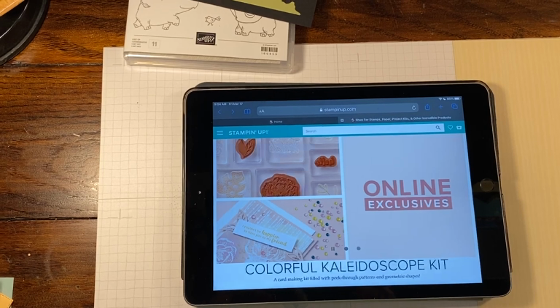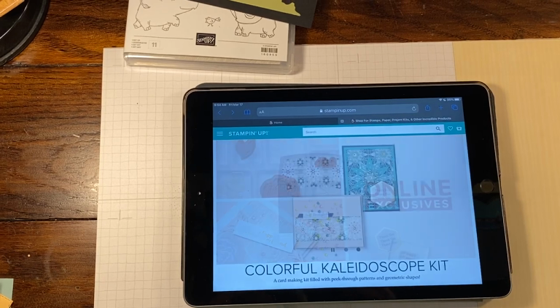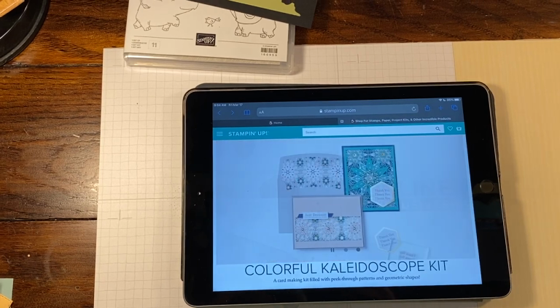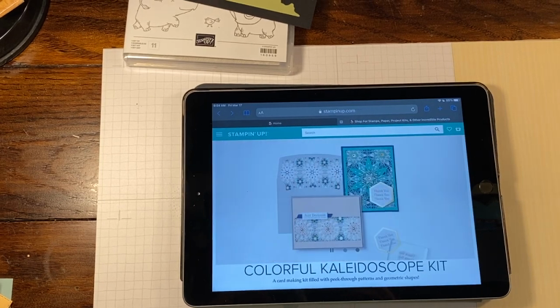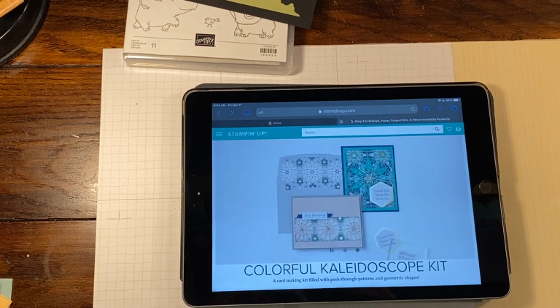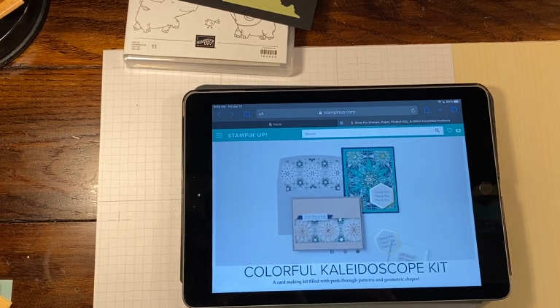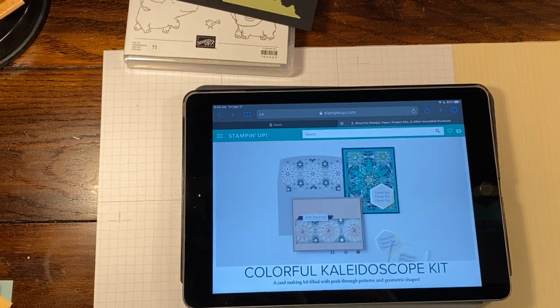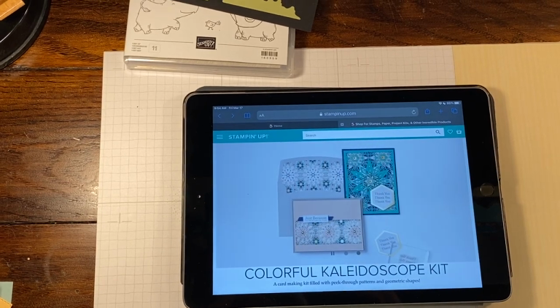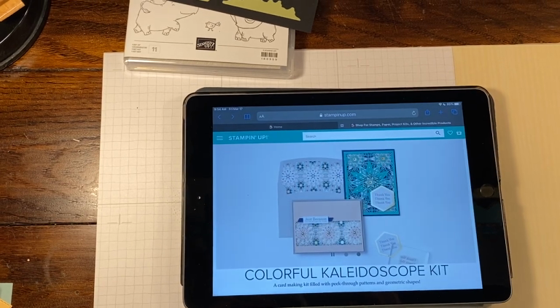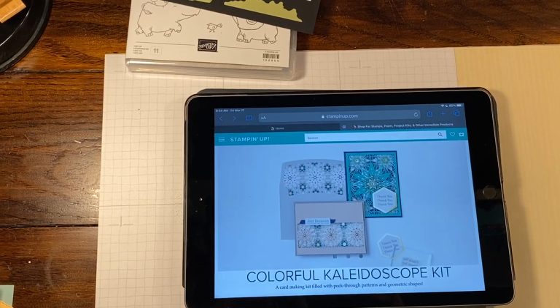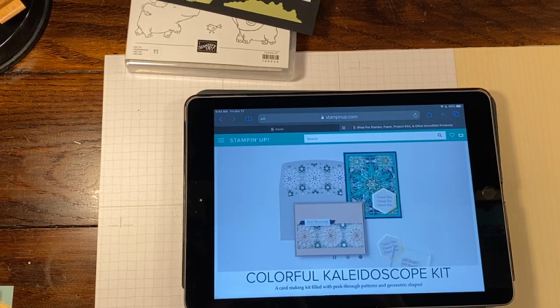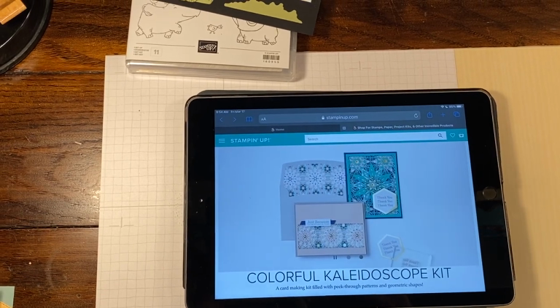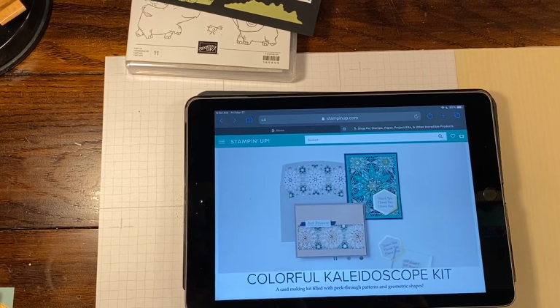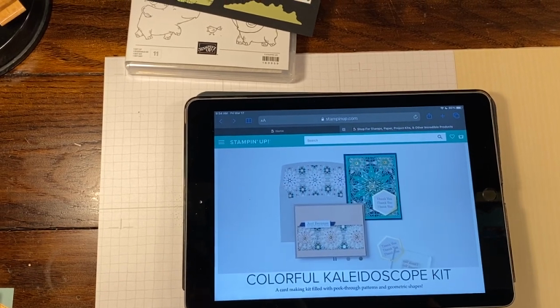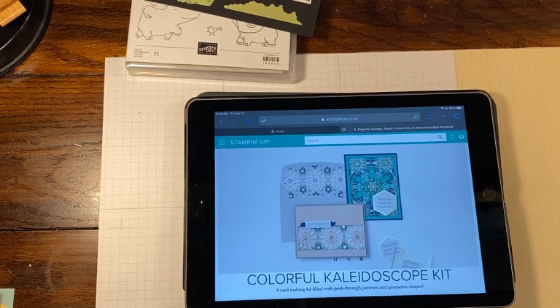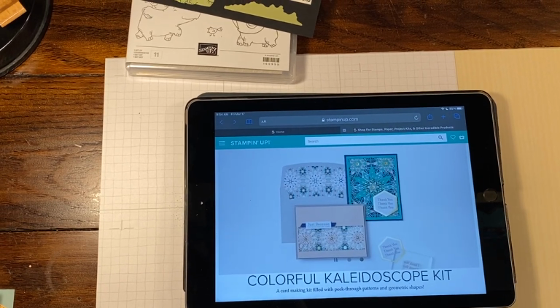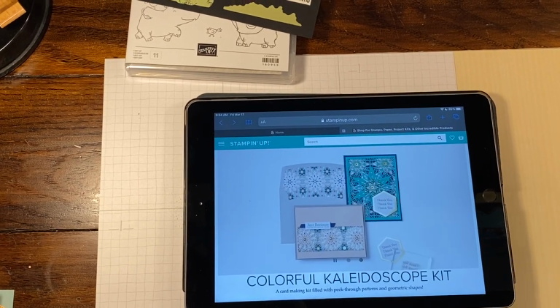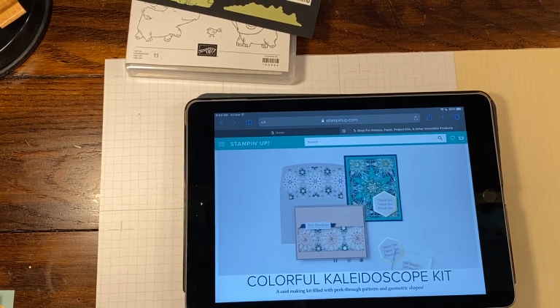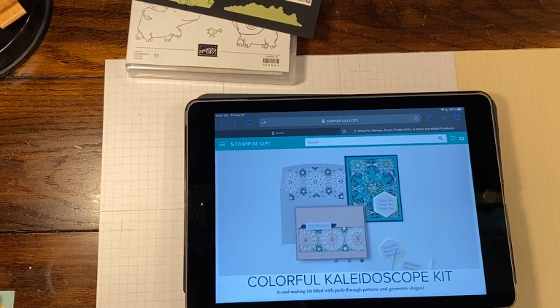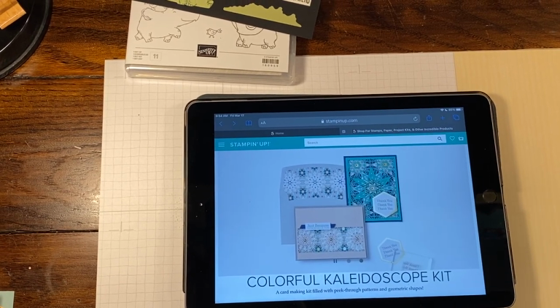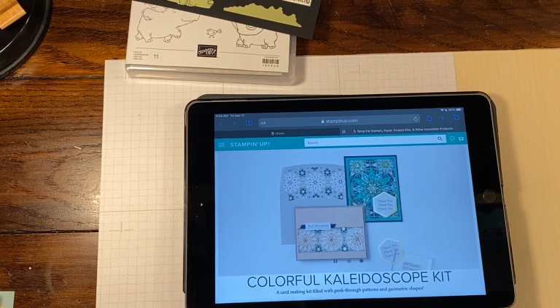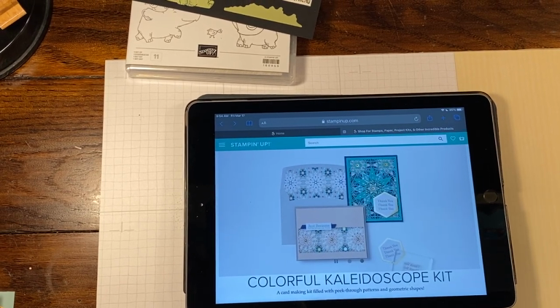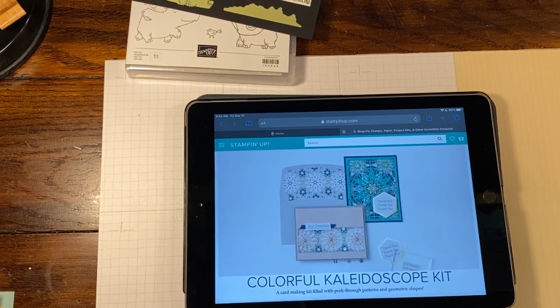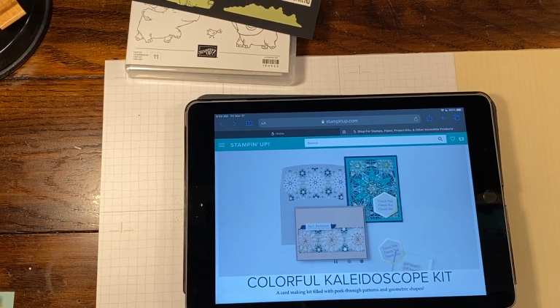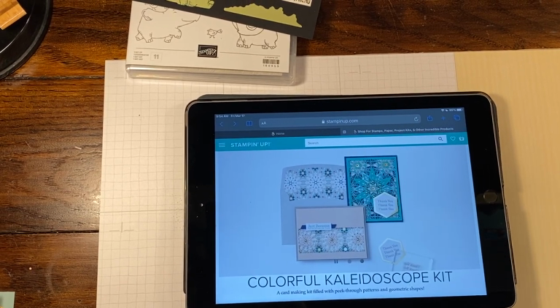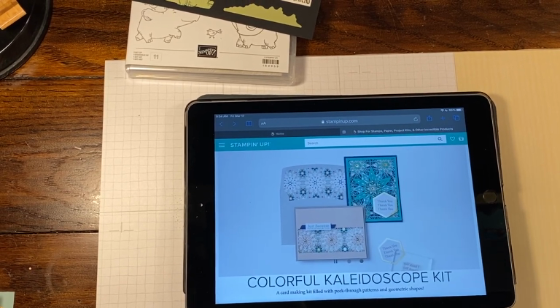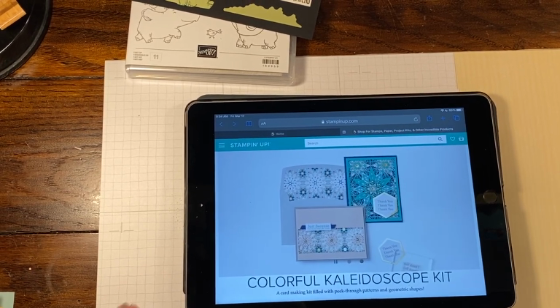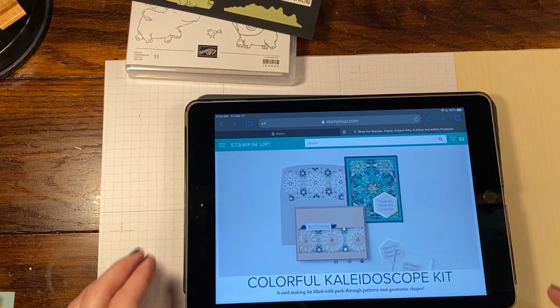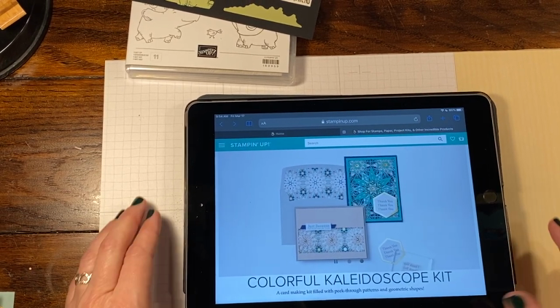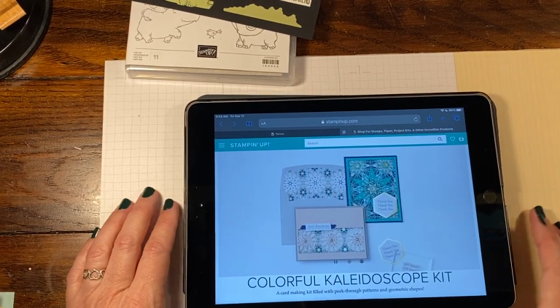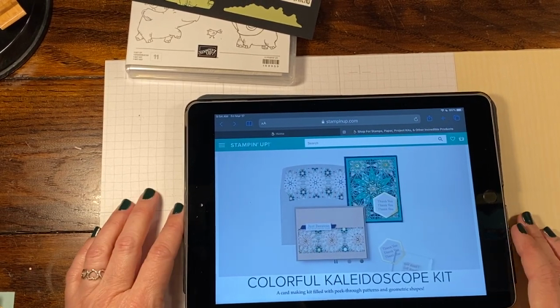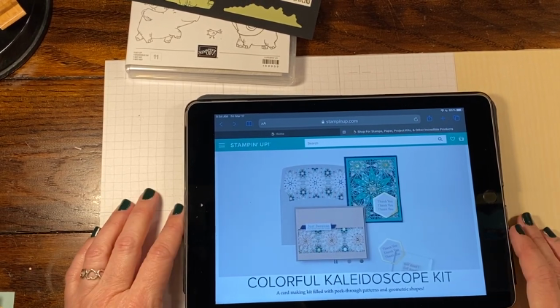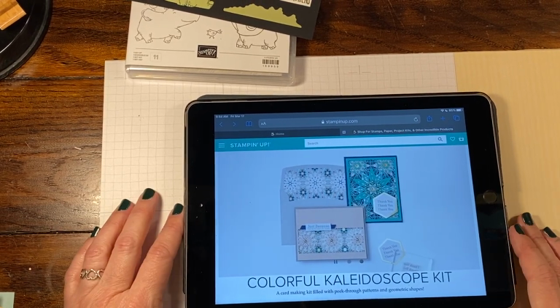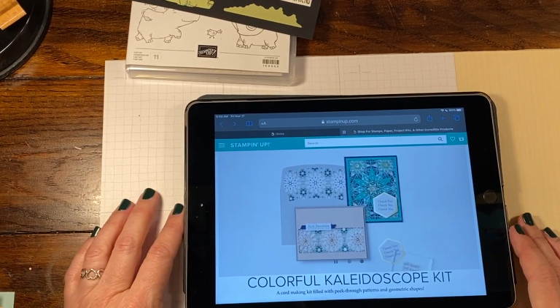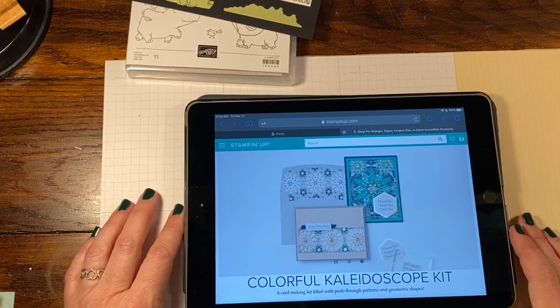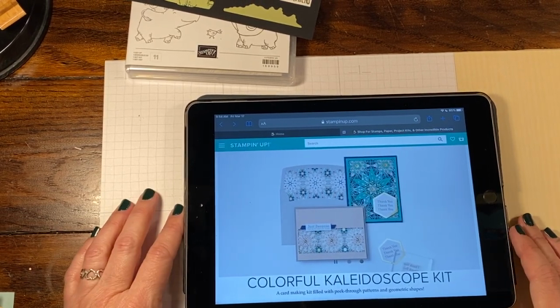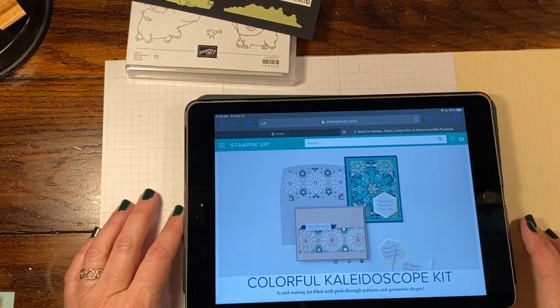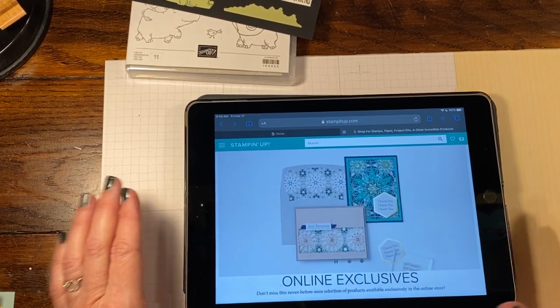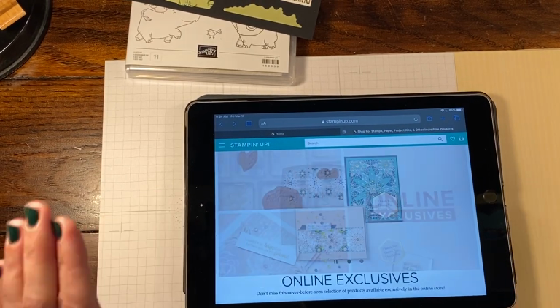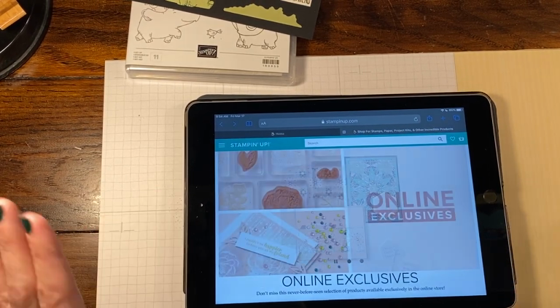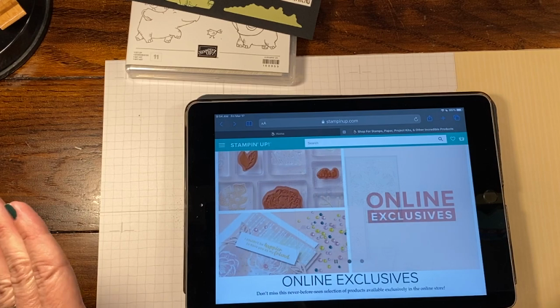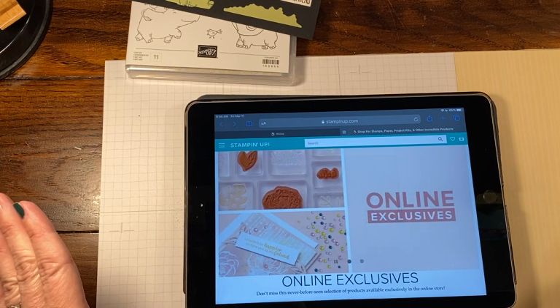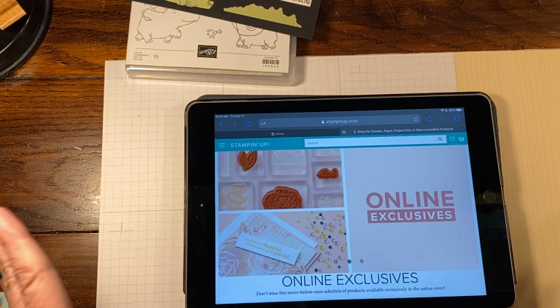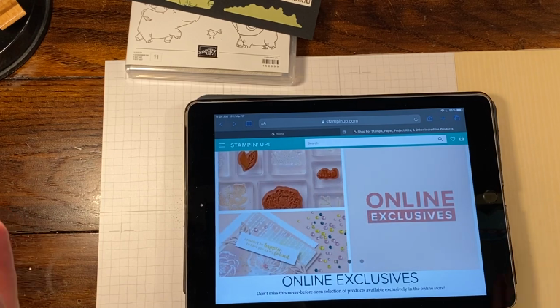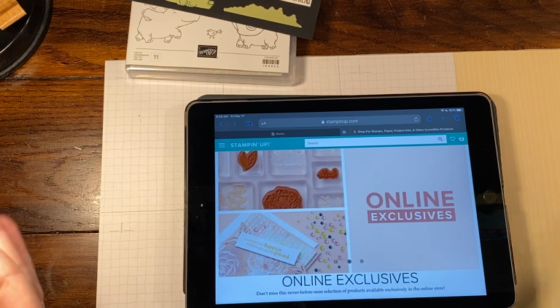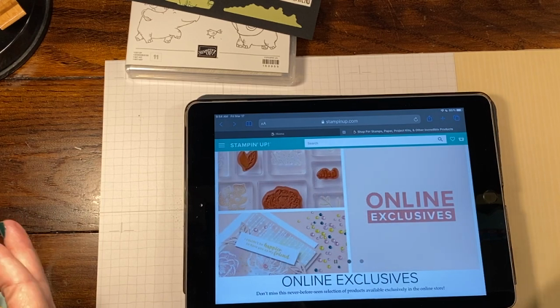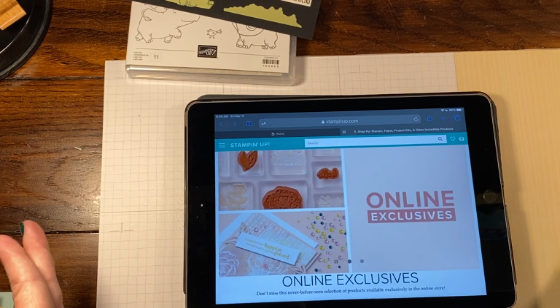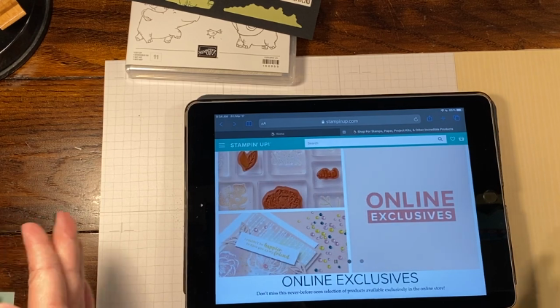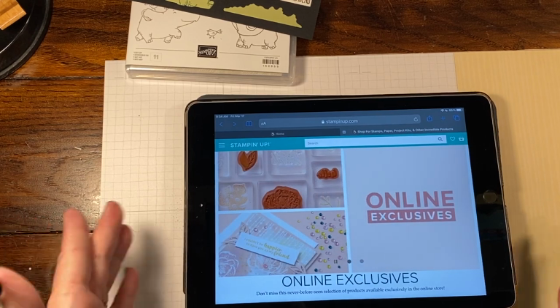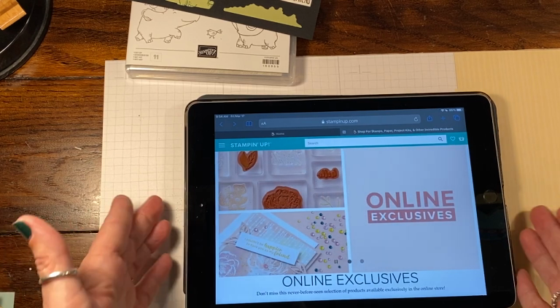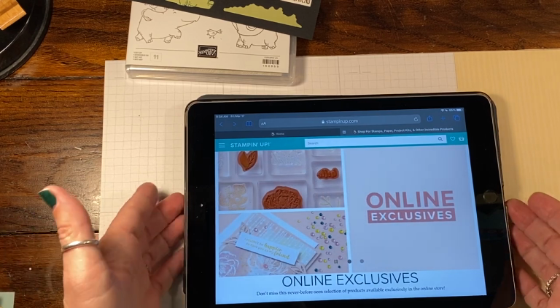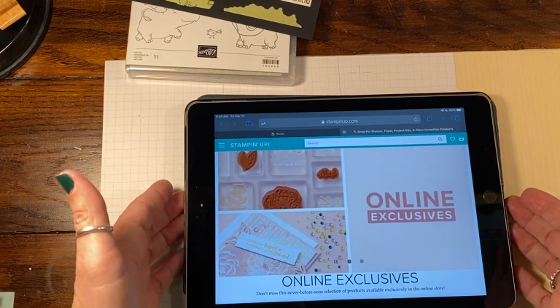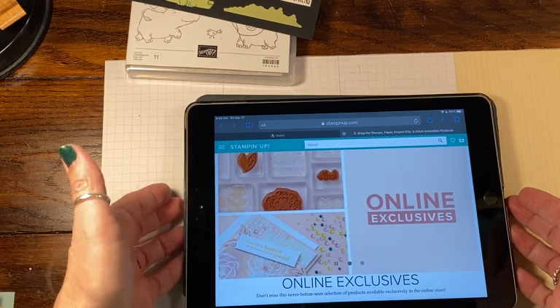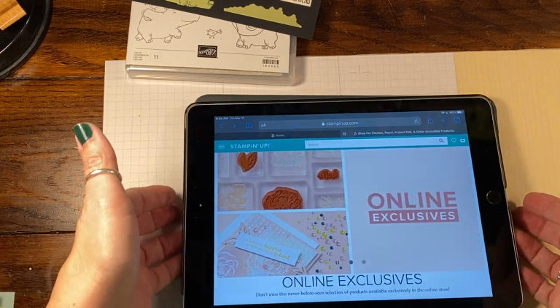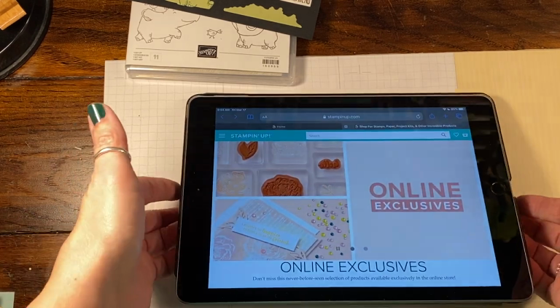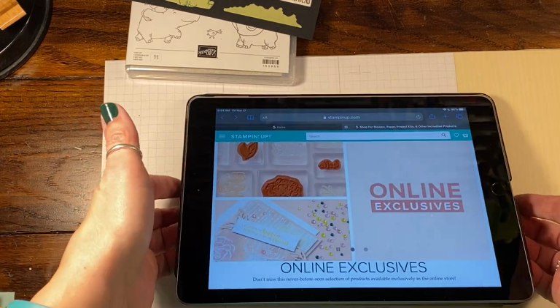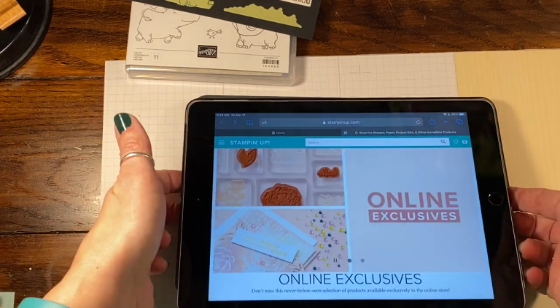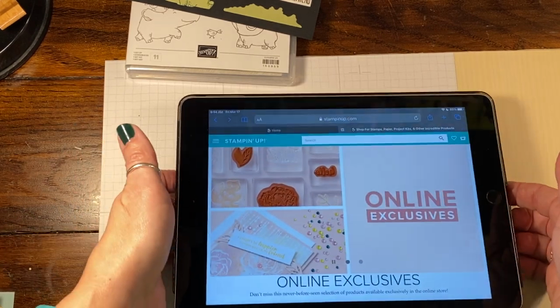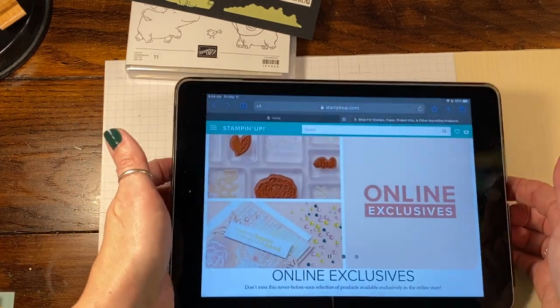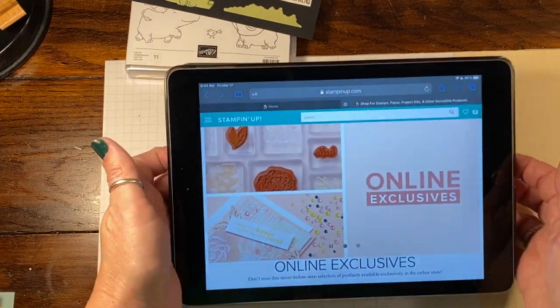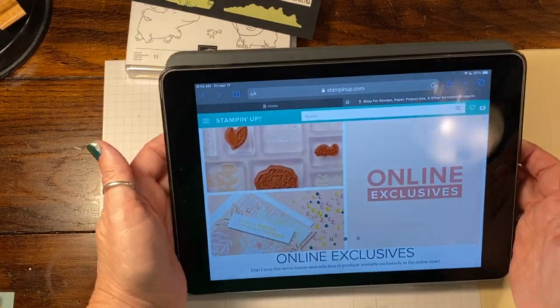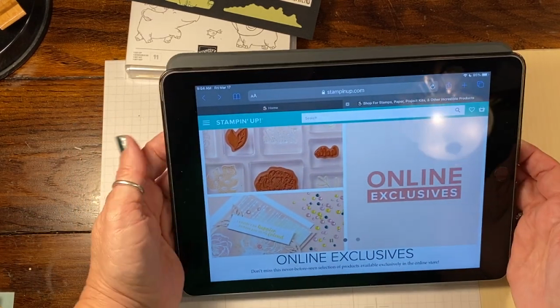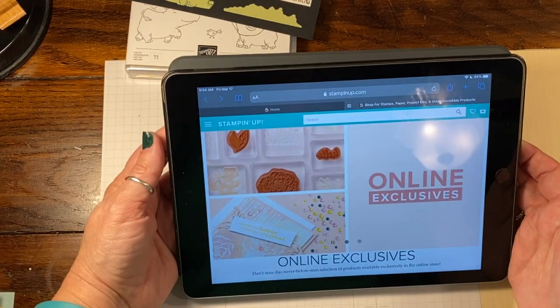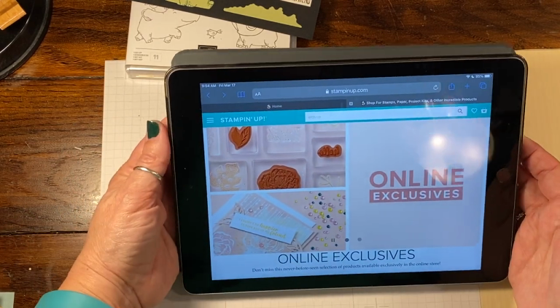Hi everybody, Rachel here from ratesthamper.com and I wanted to share some new ways of shopping online with you for Stampin' Up!